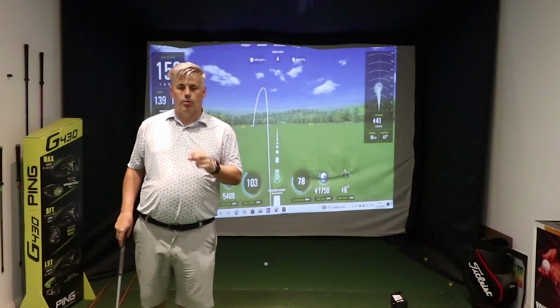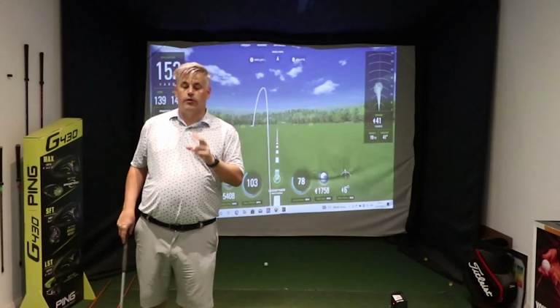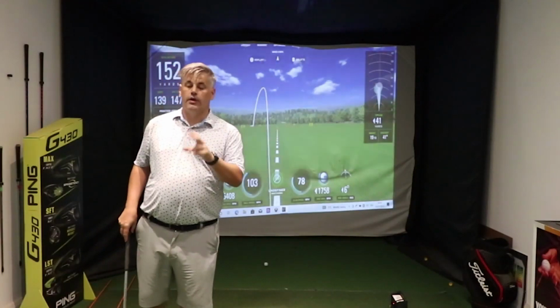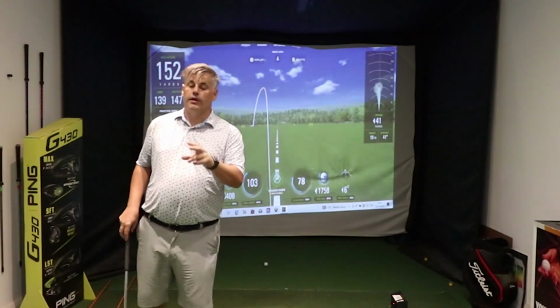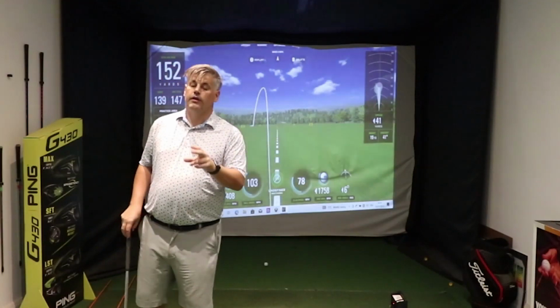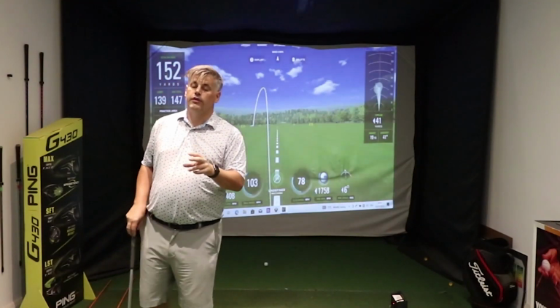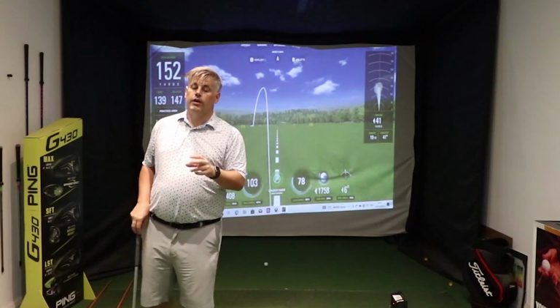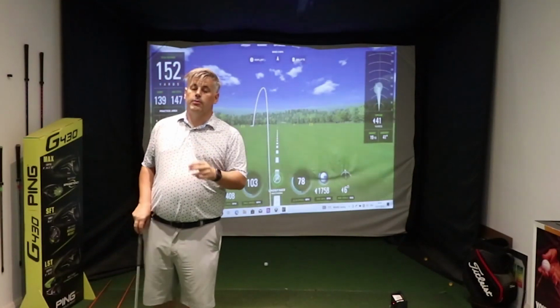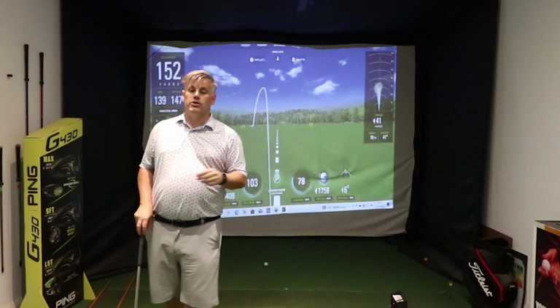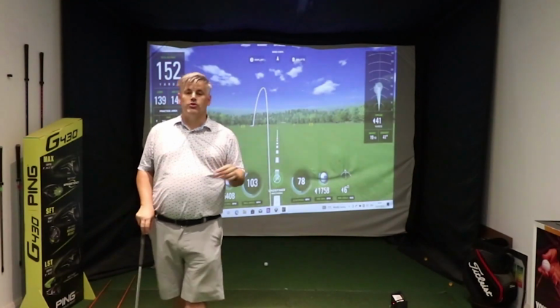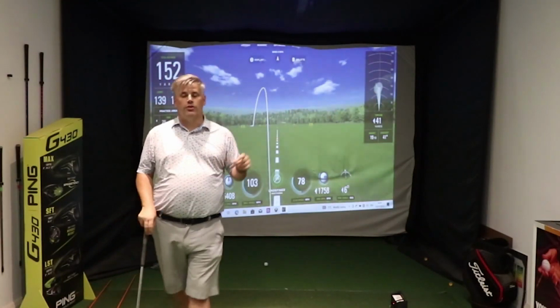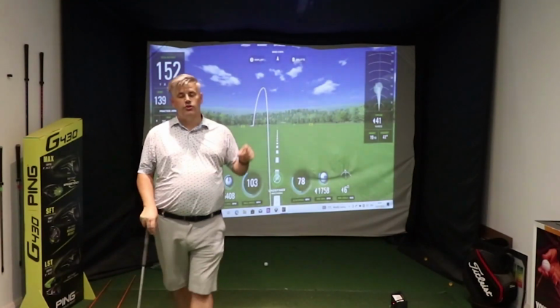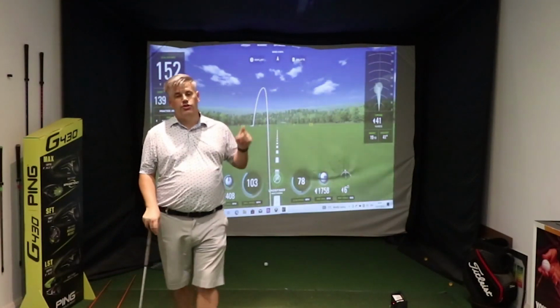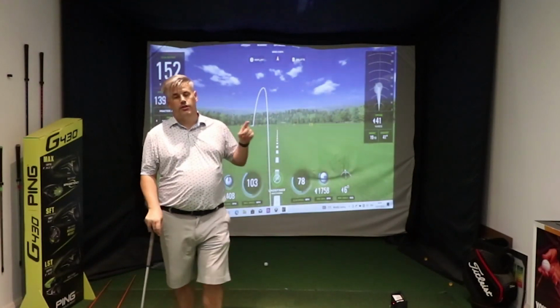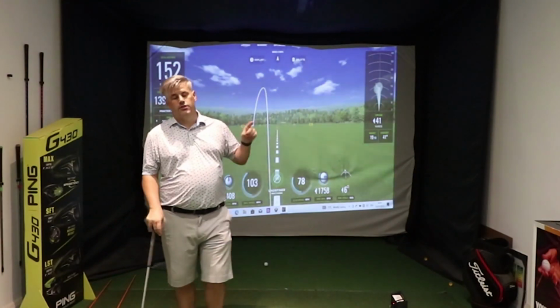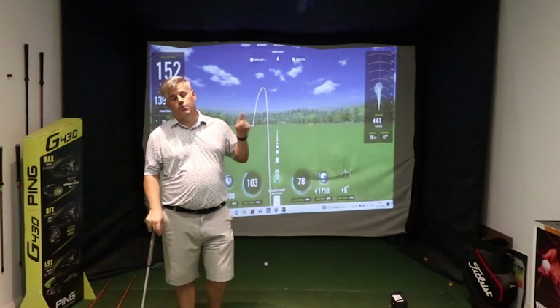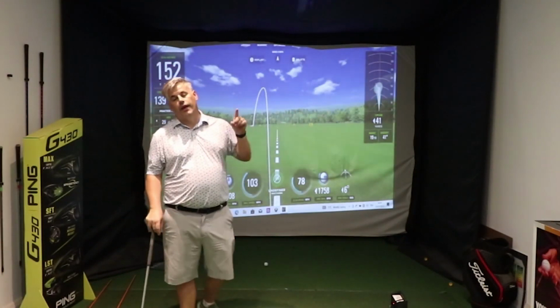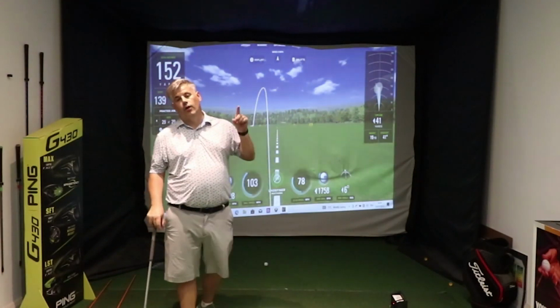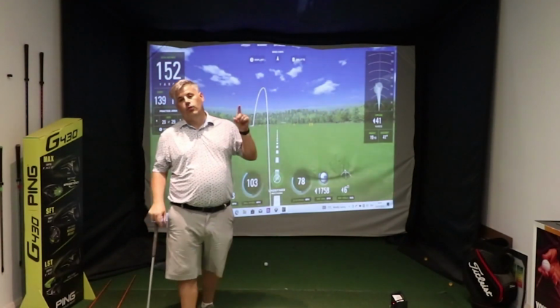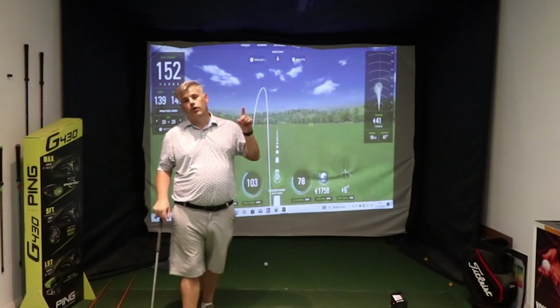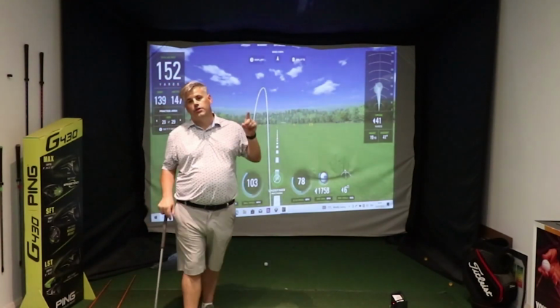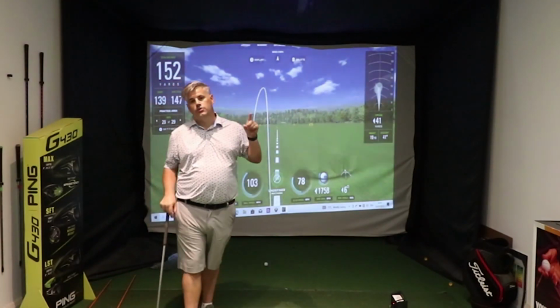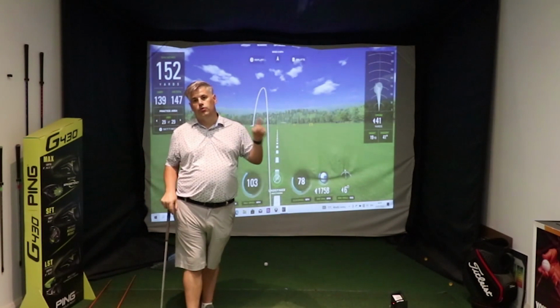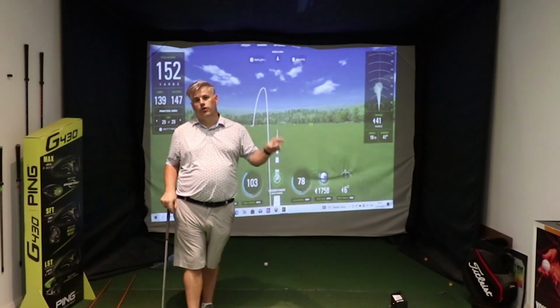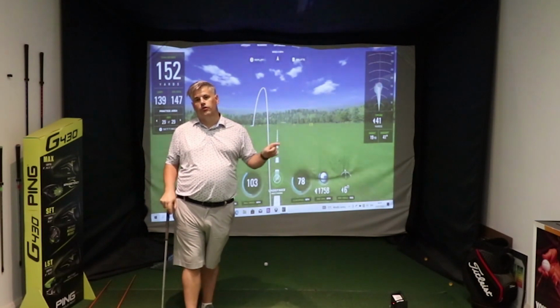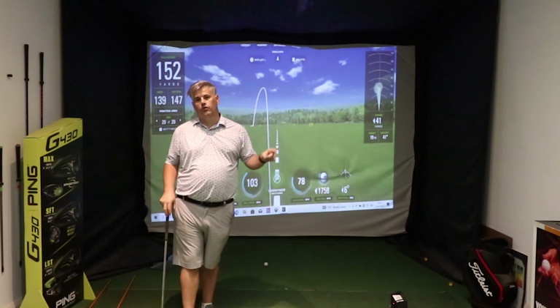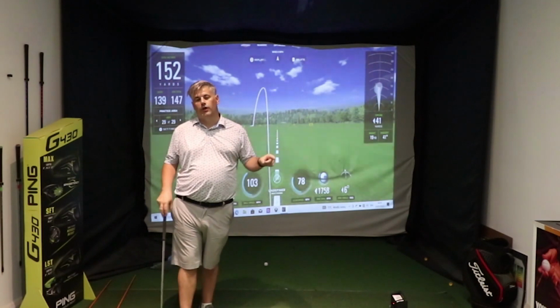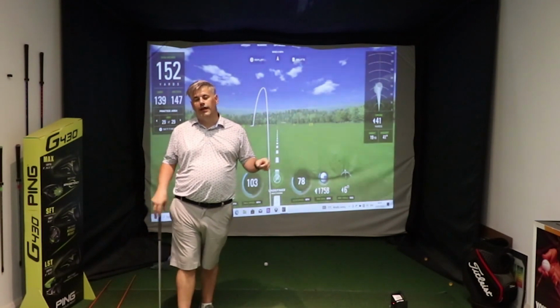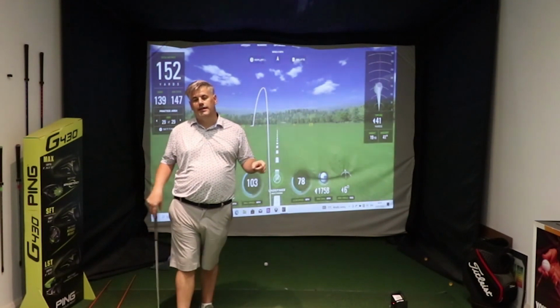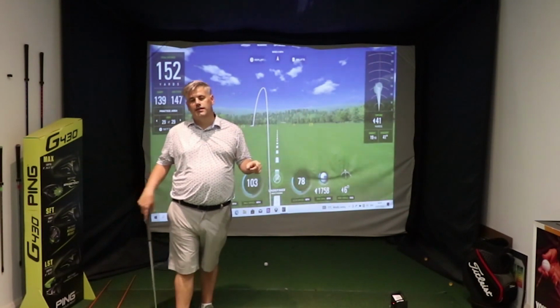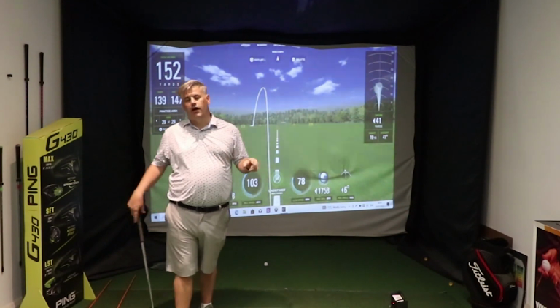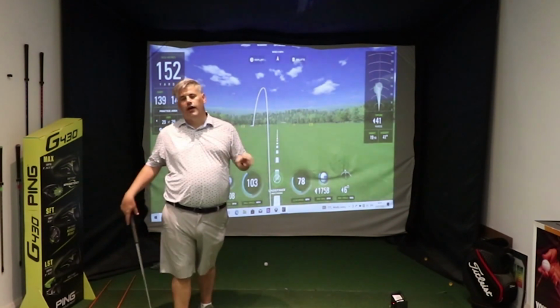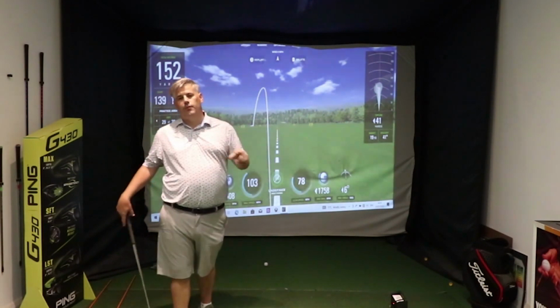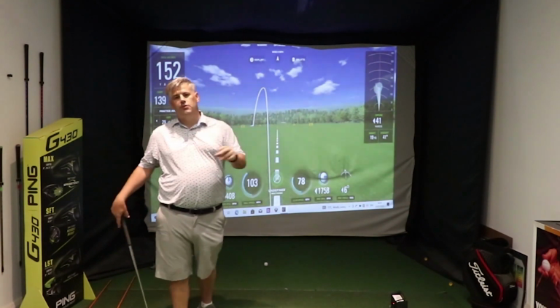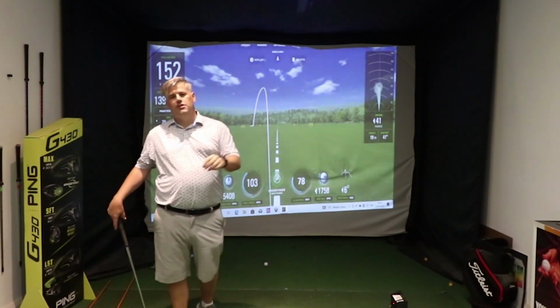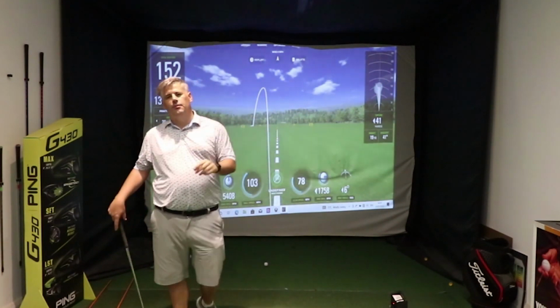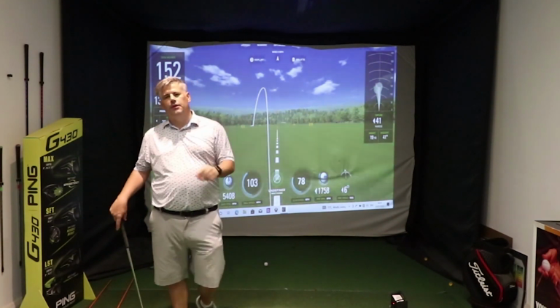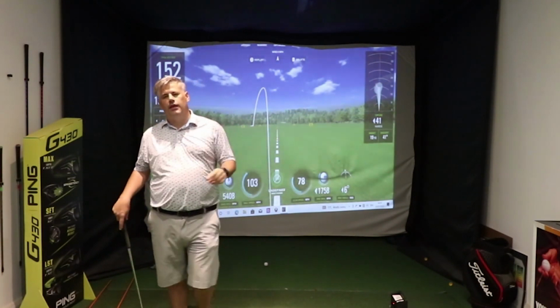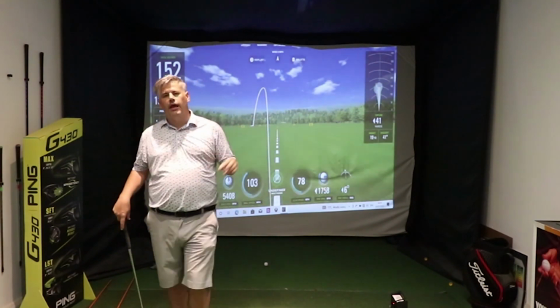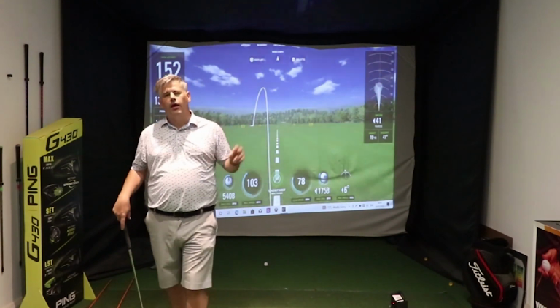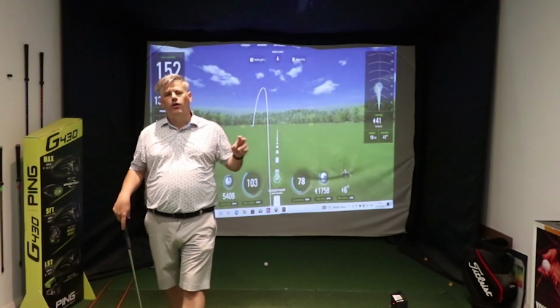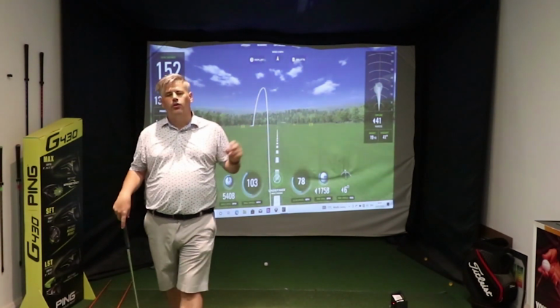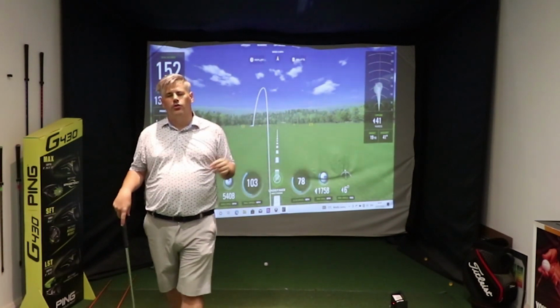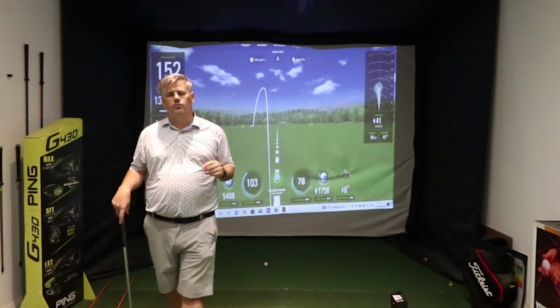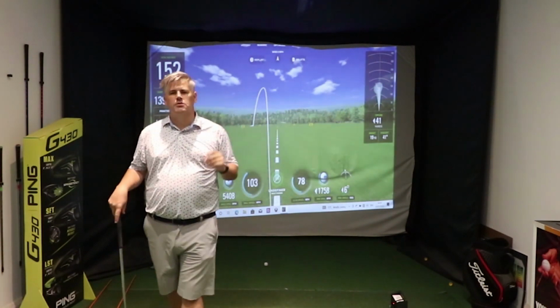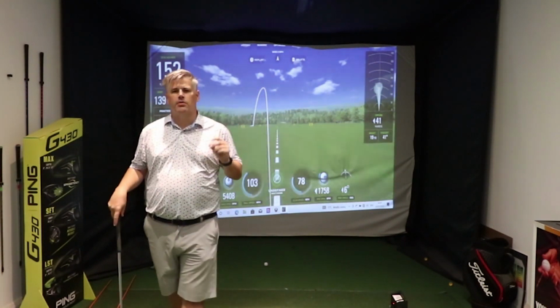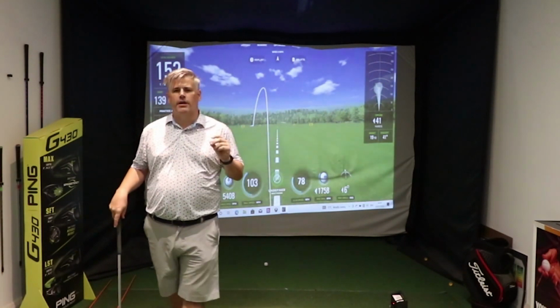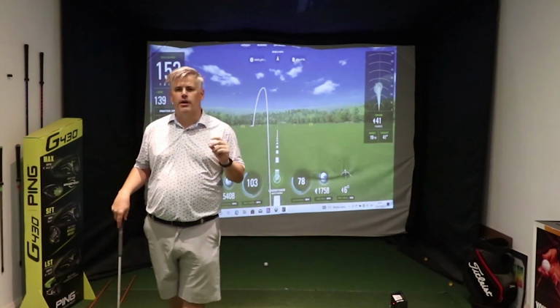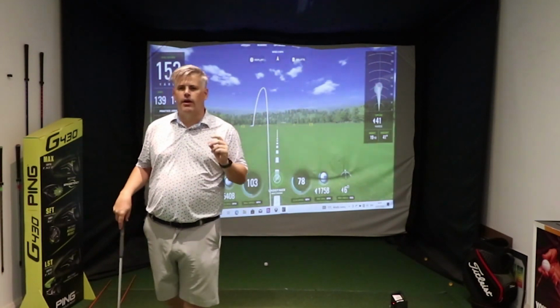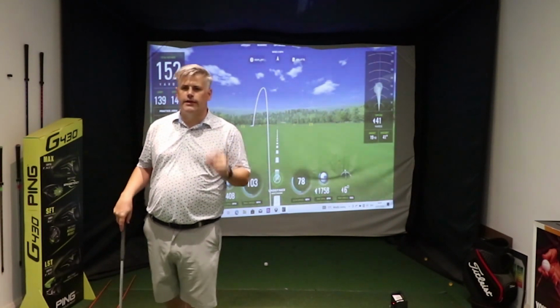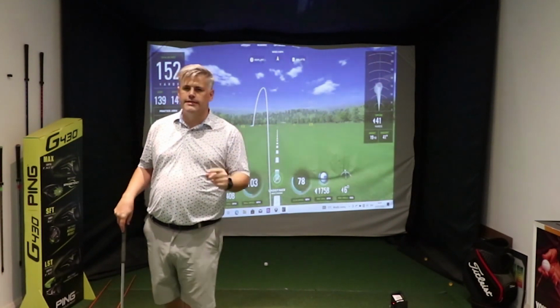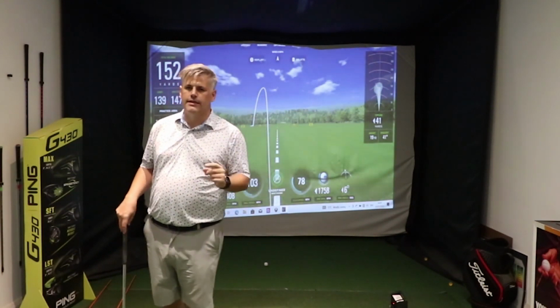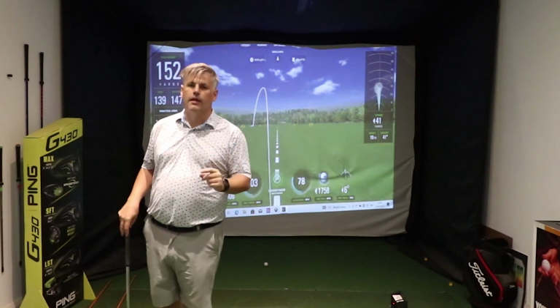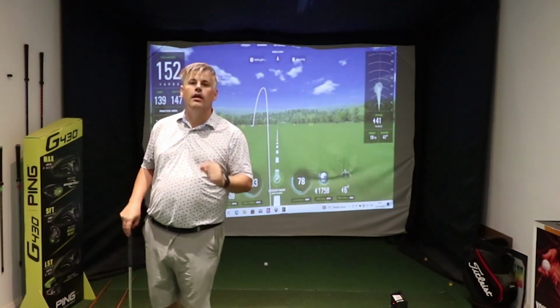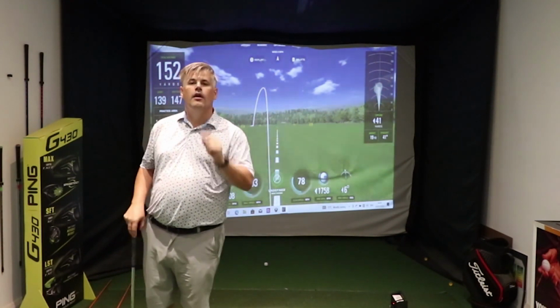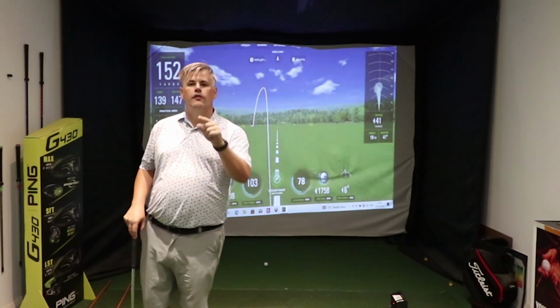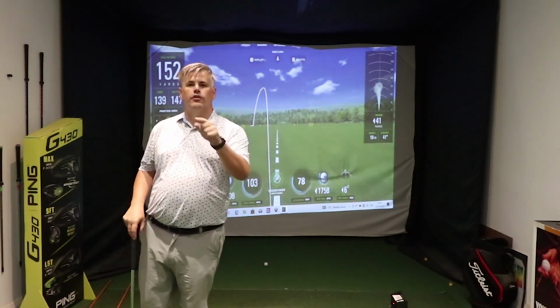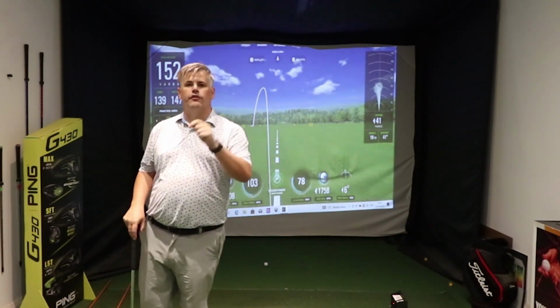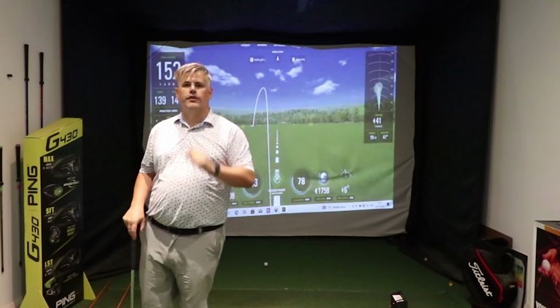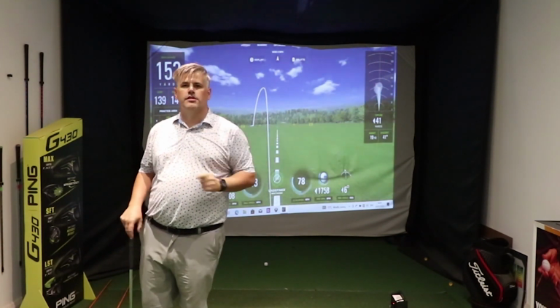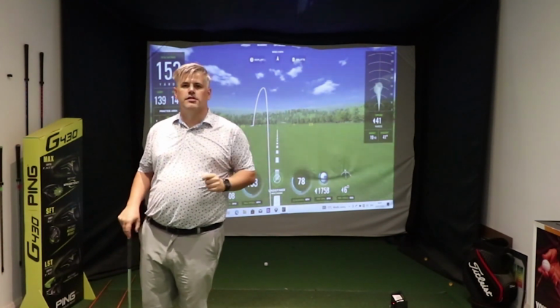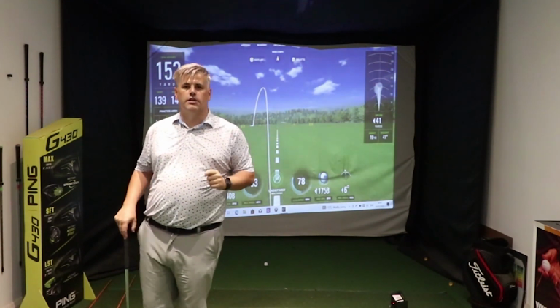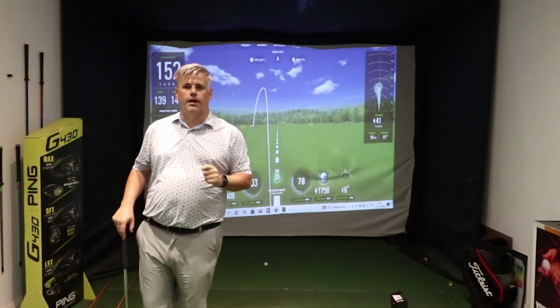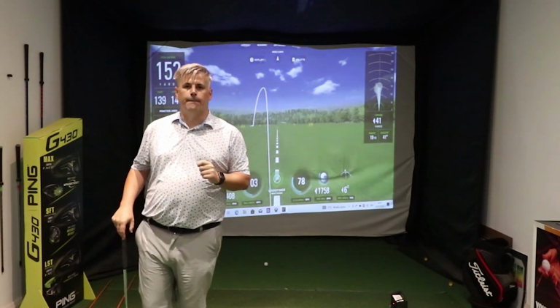If you liked that video, make sure you check this one out, where I talk you through a lesson I had with somebody and how I got them to break 90 for the first time.